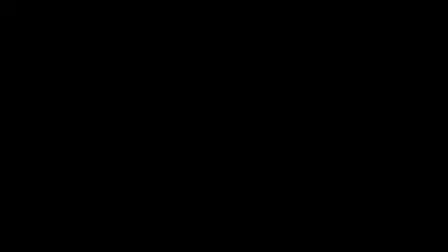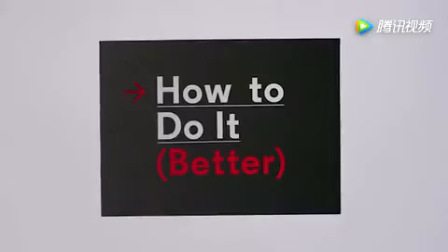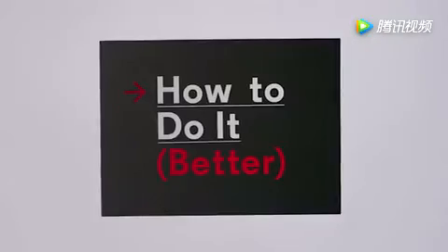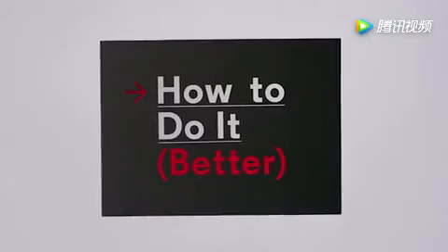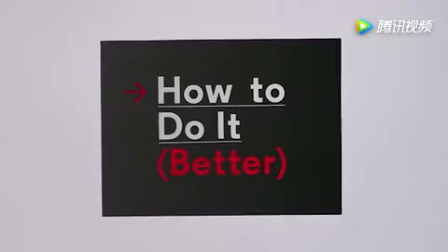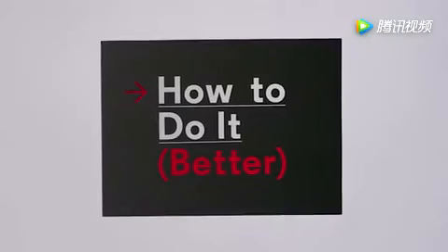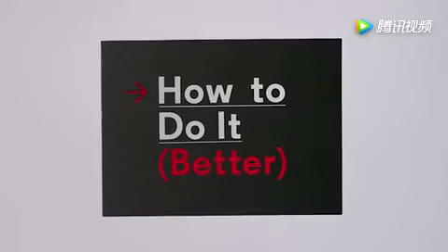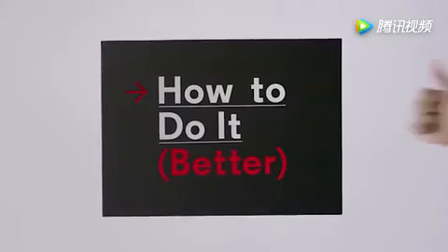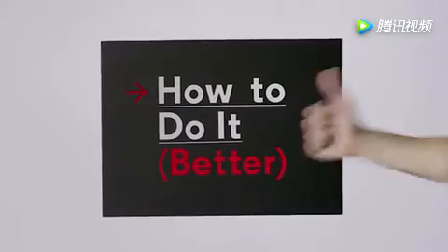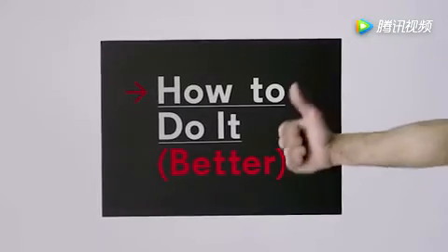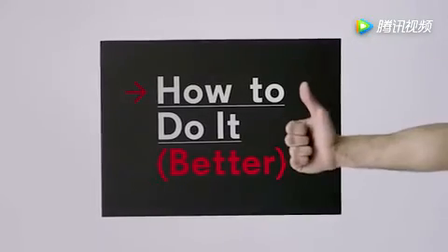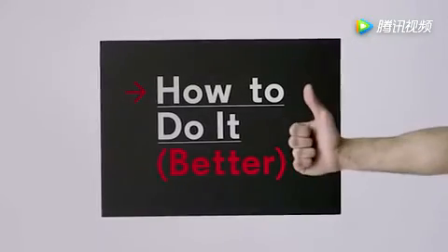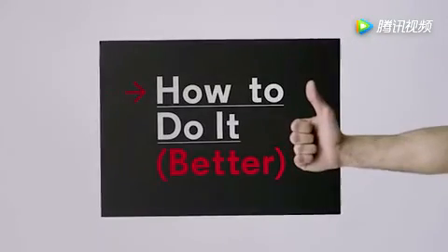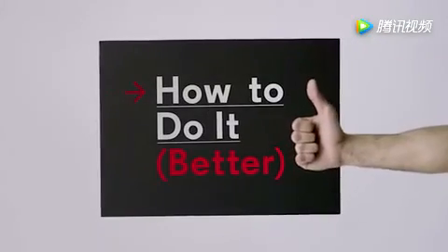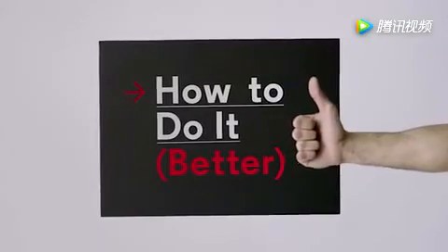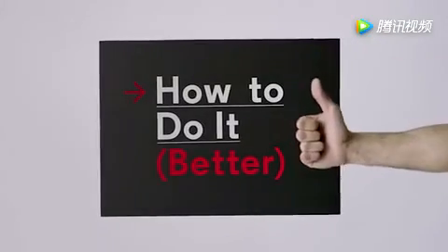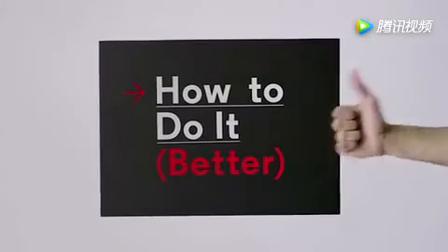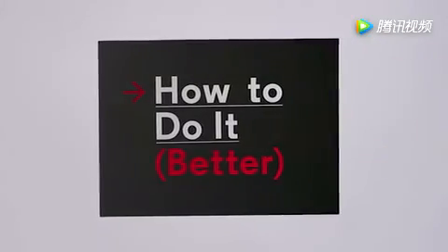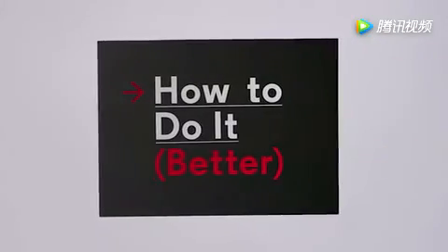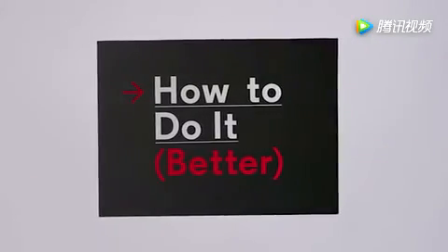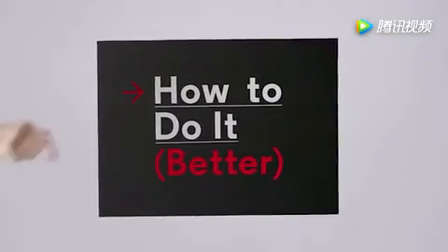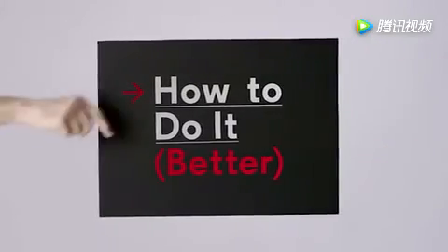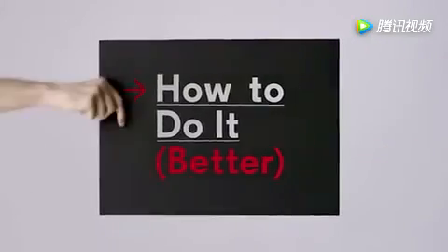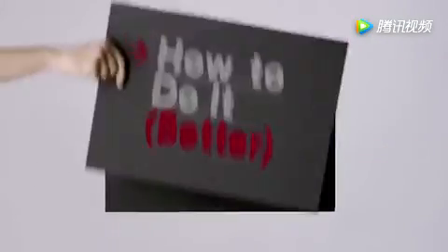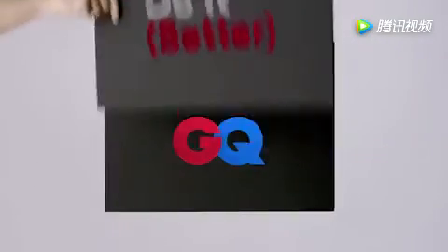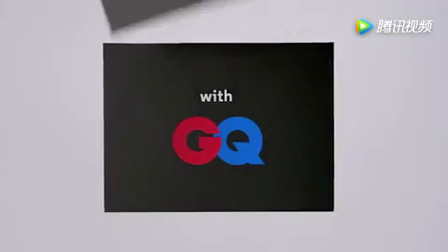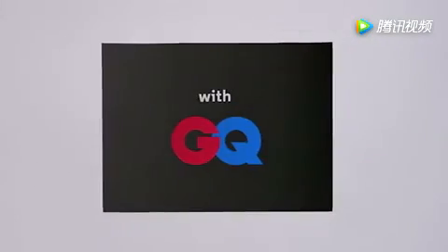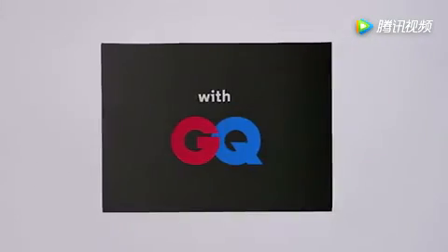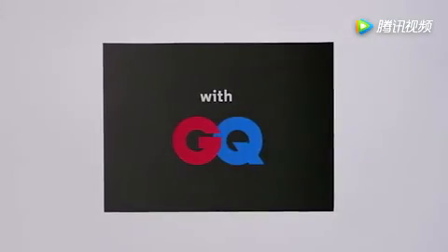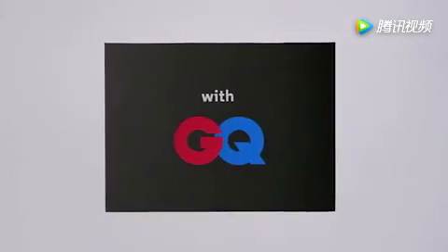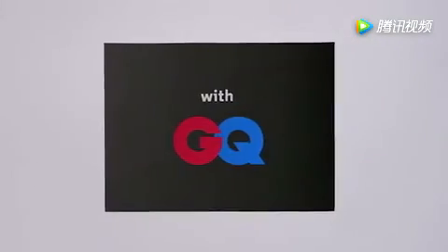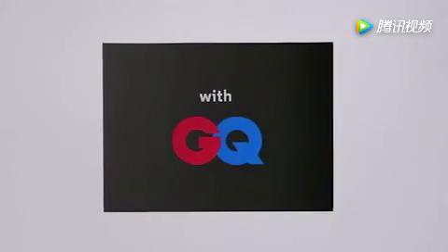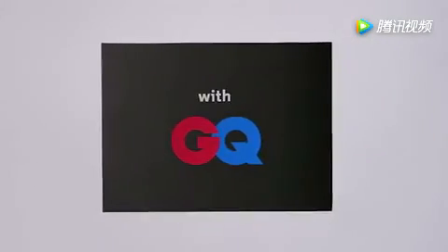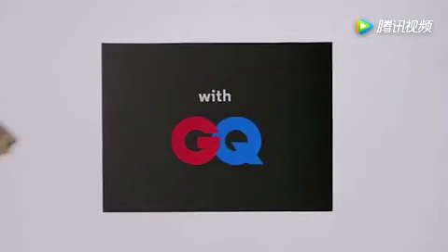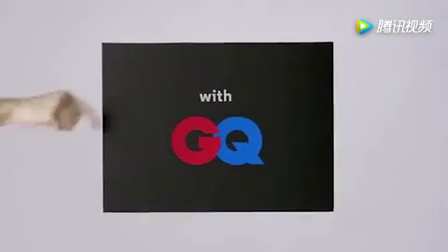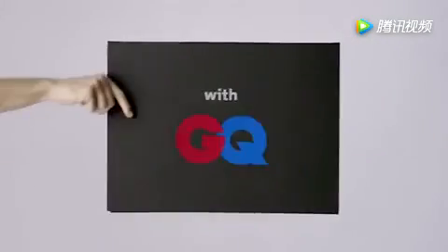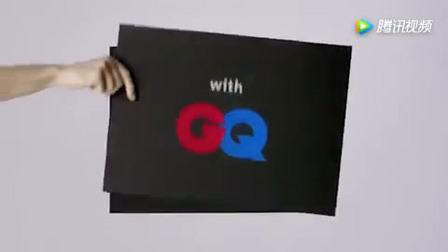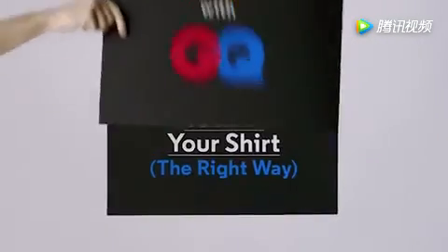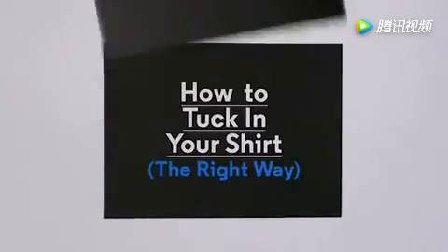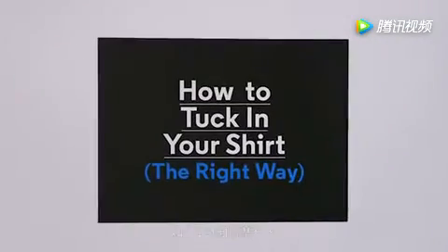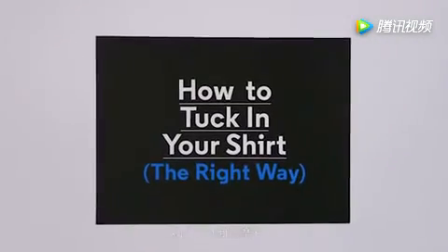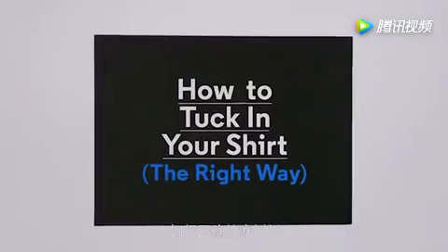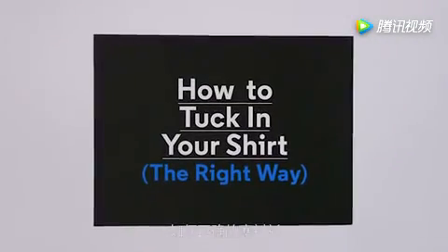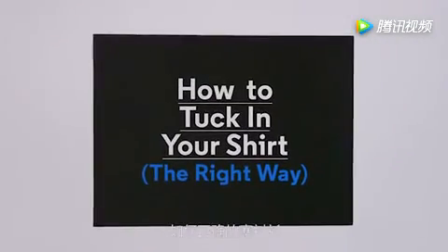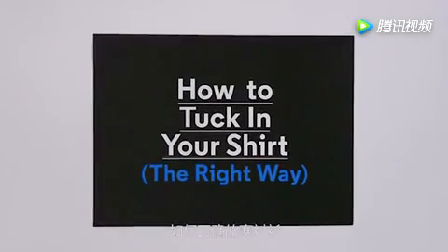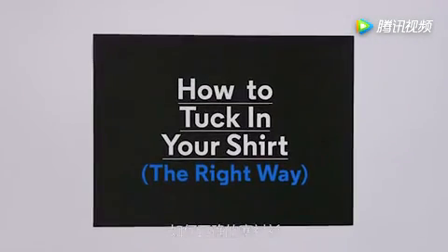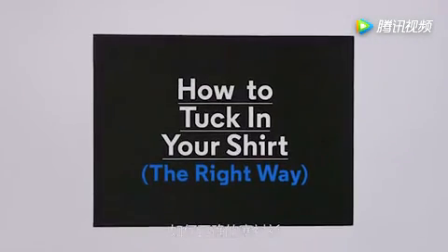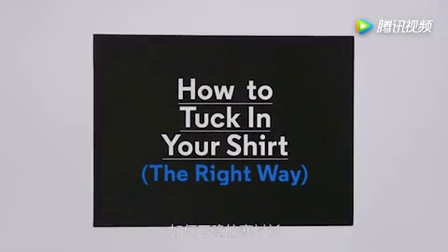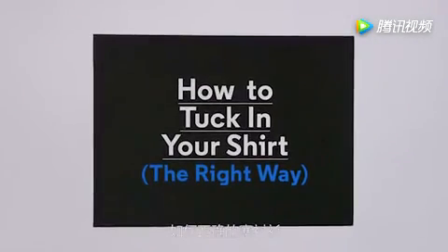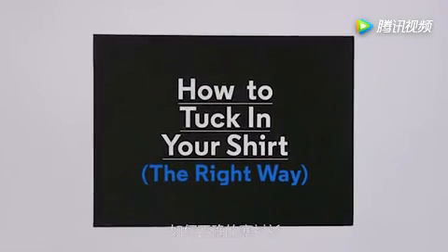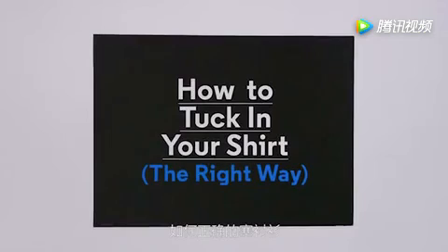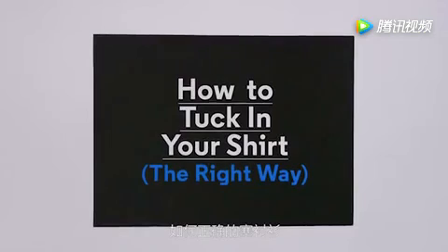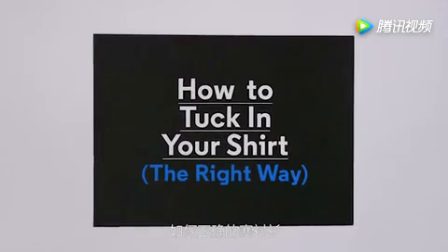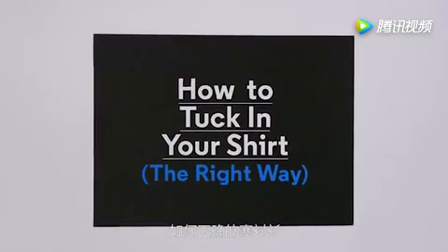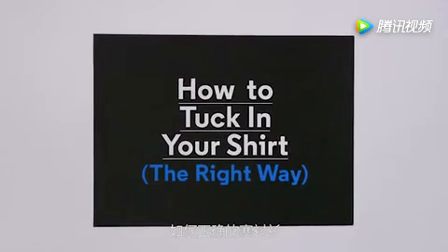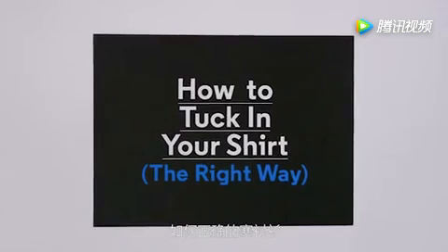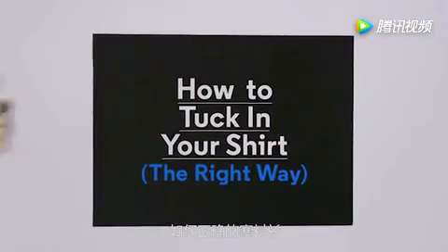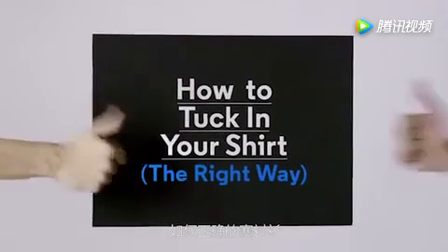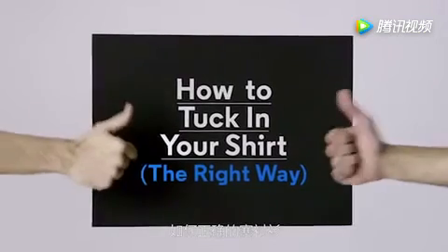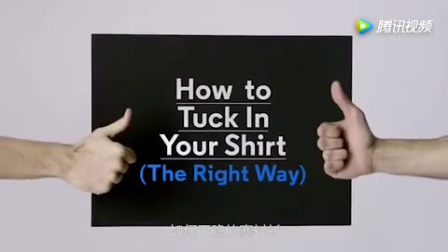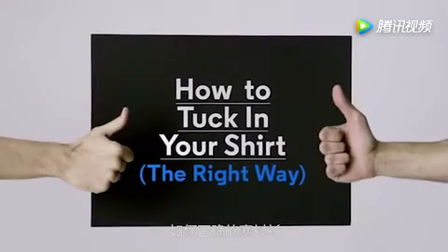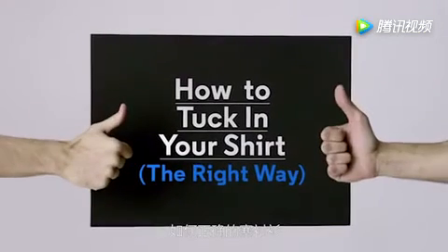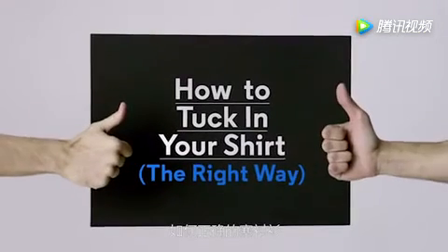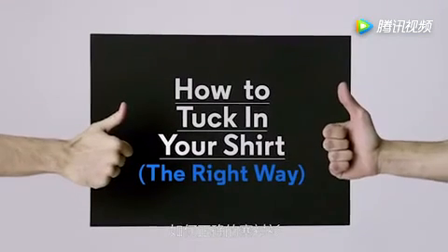How to do it better with GQ. How to tuck in your shirt the right way.